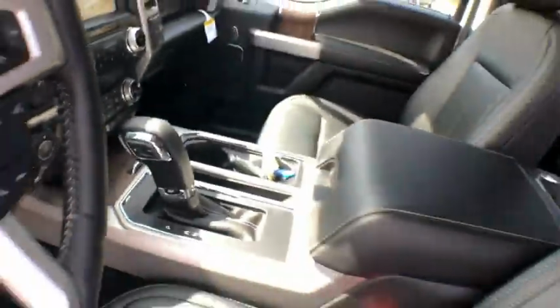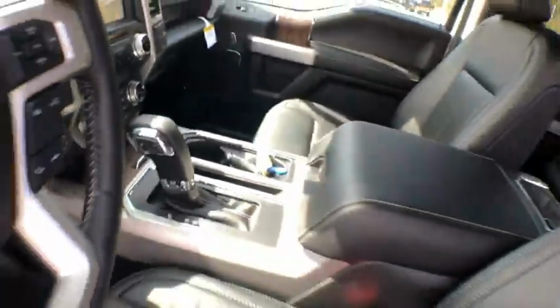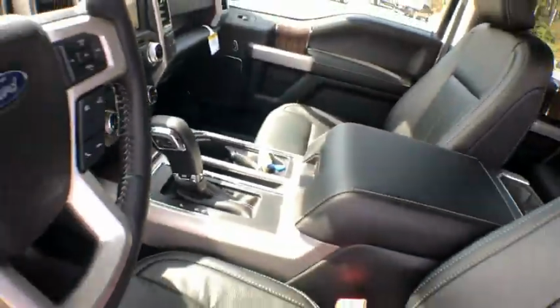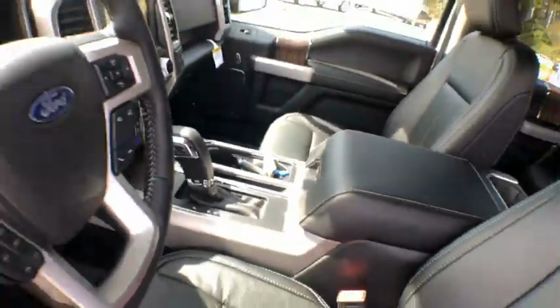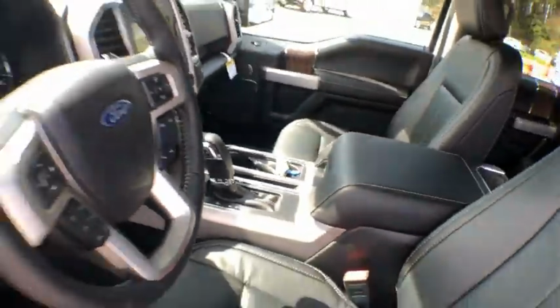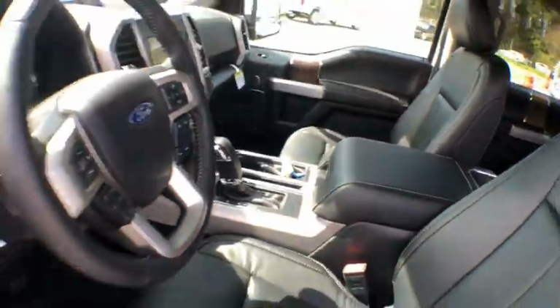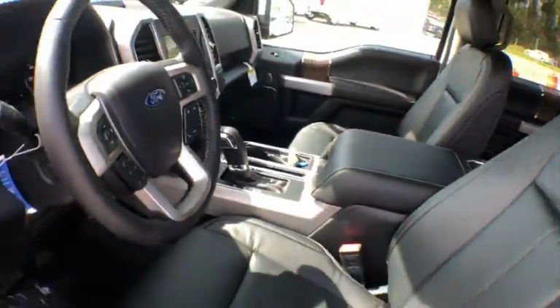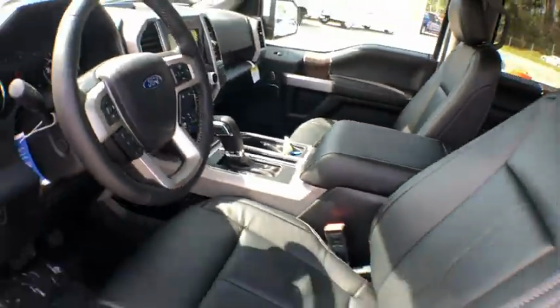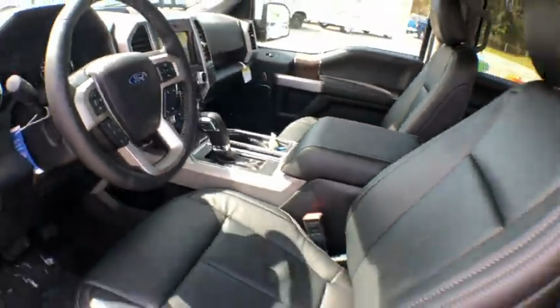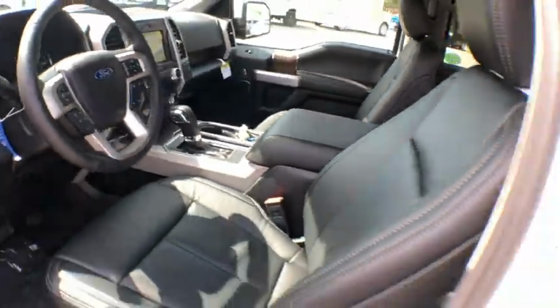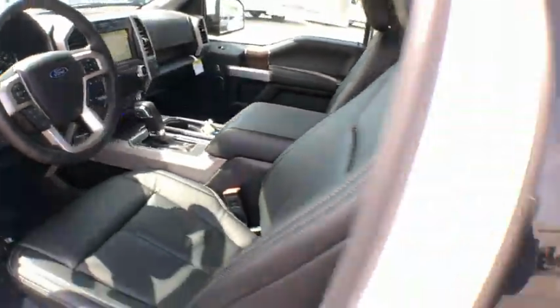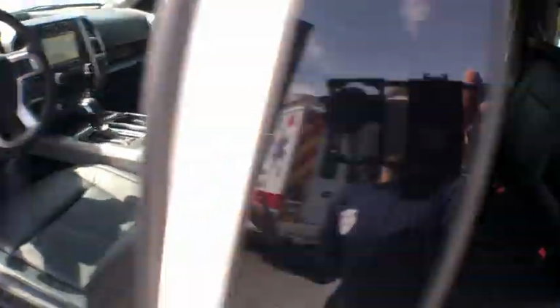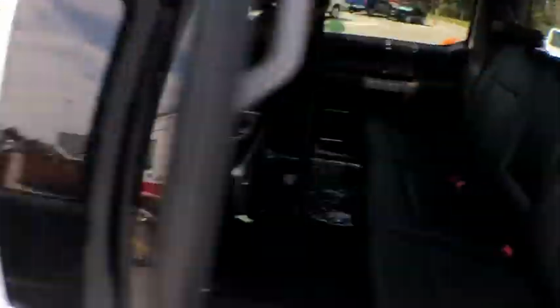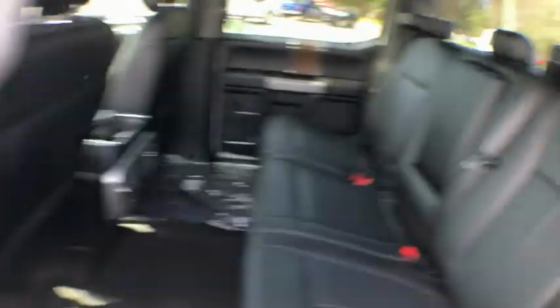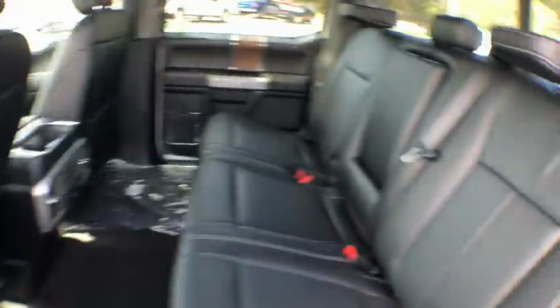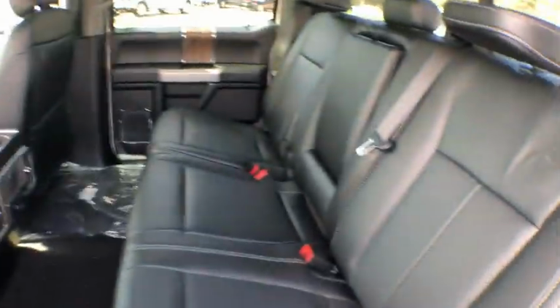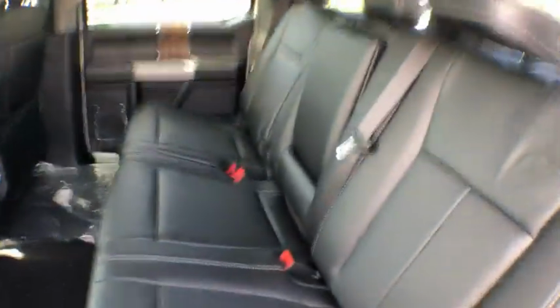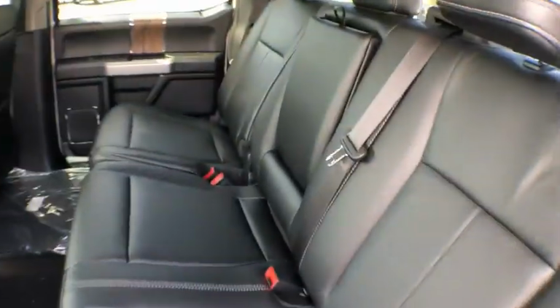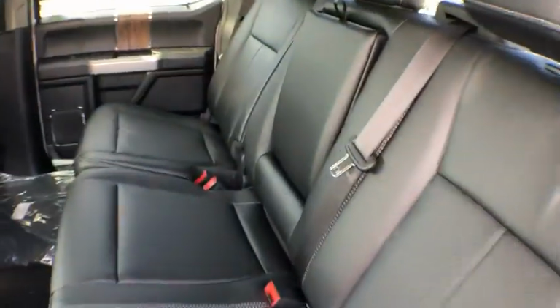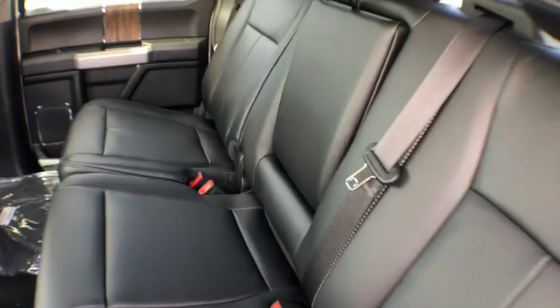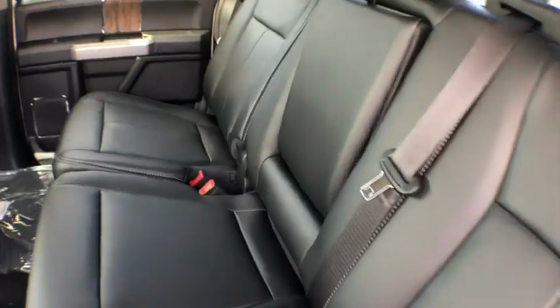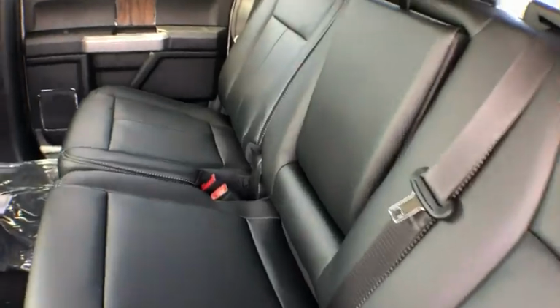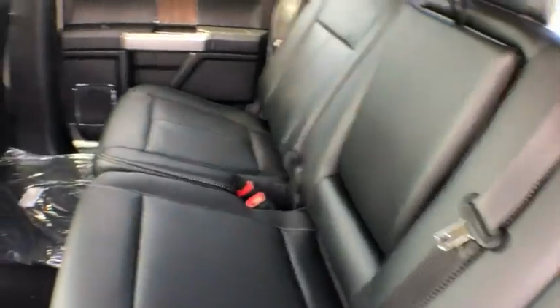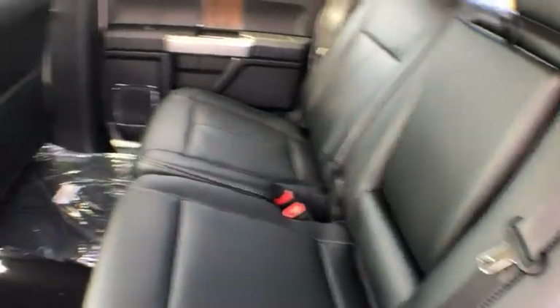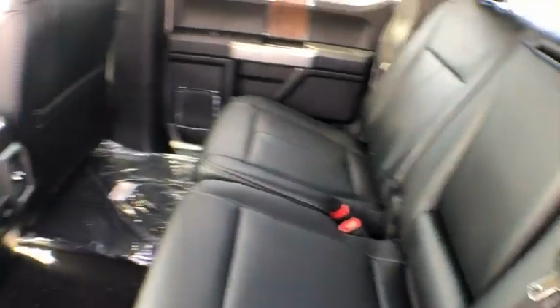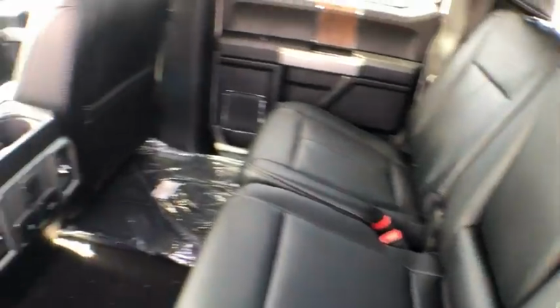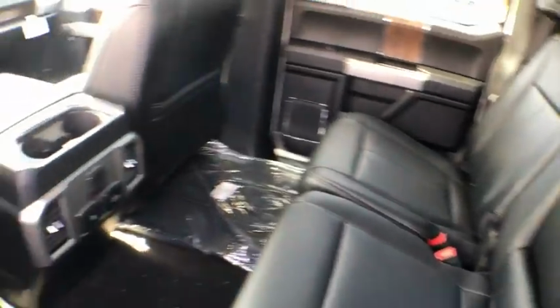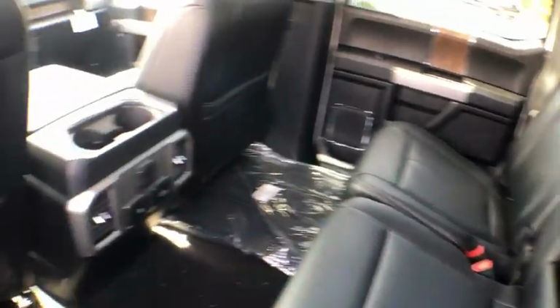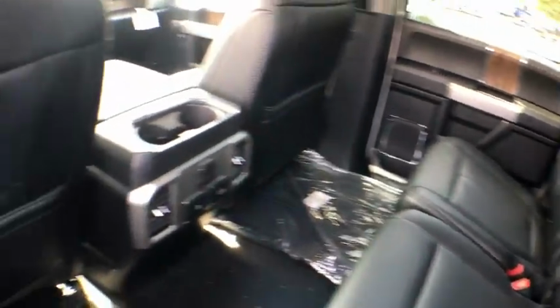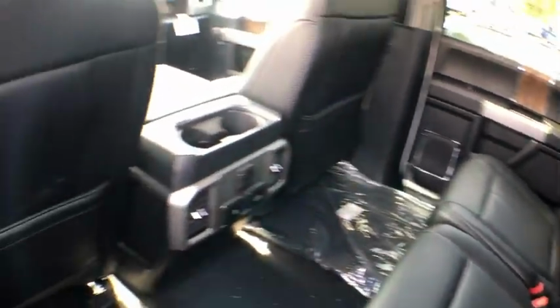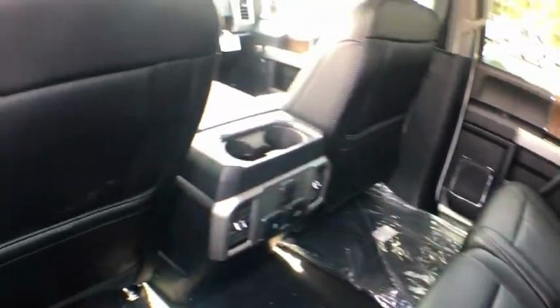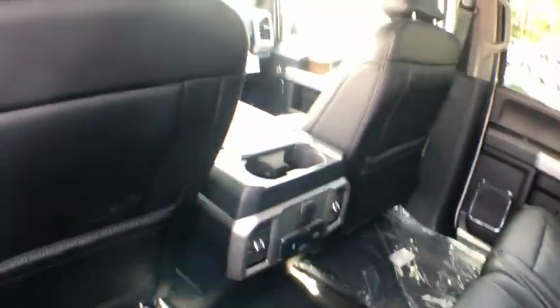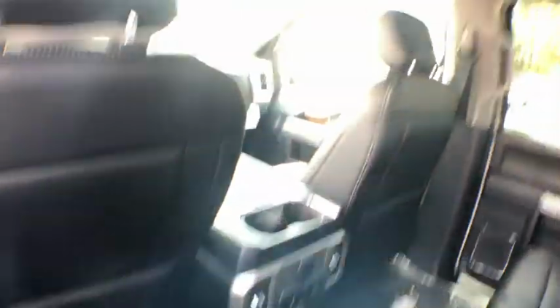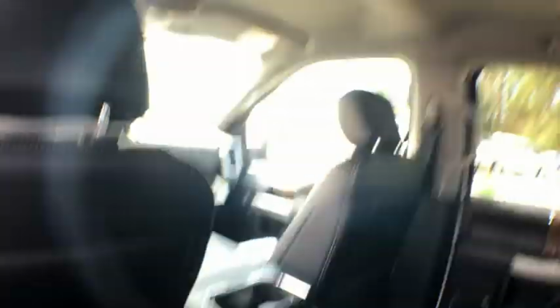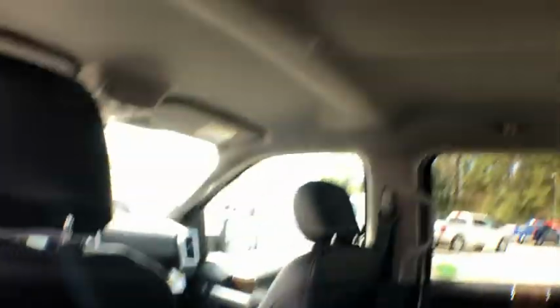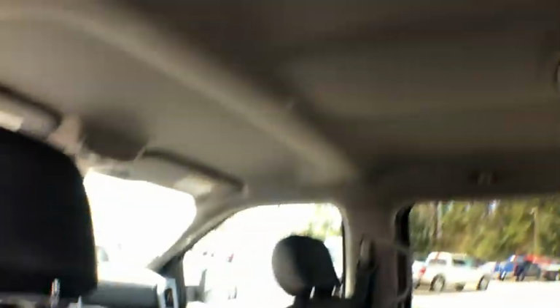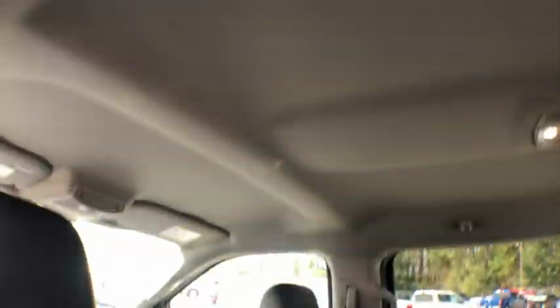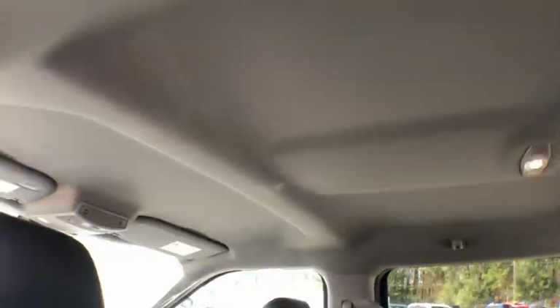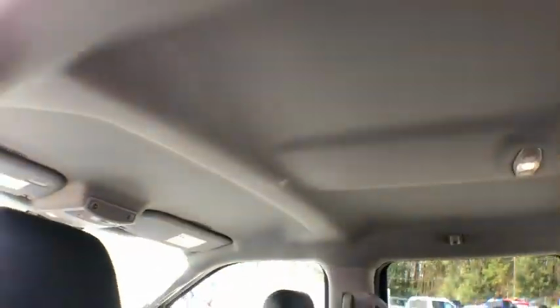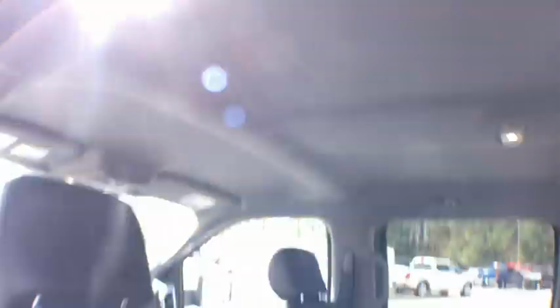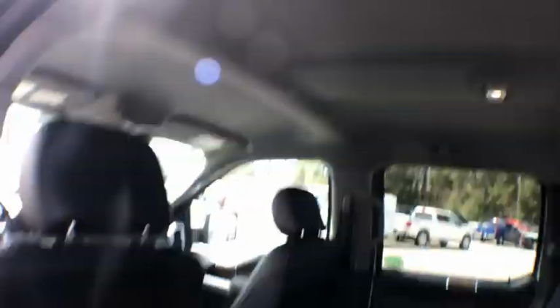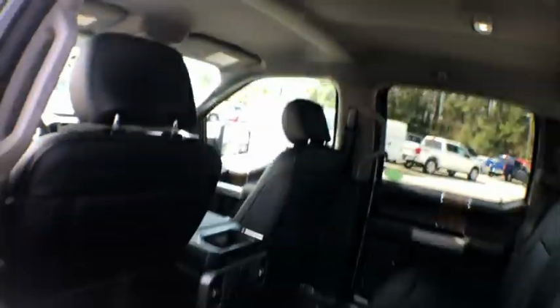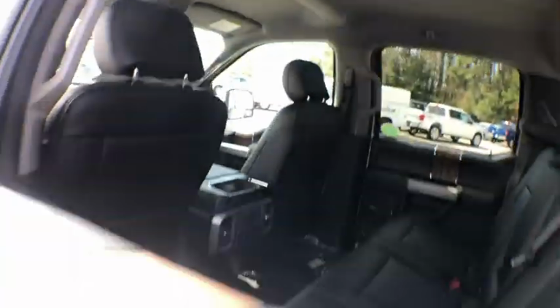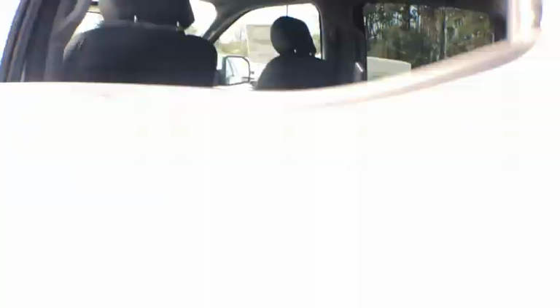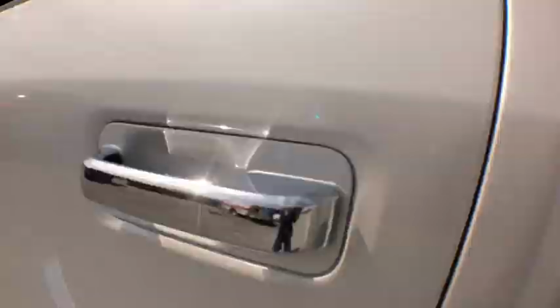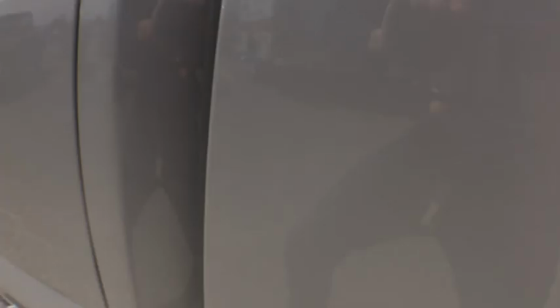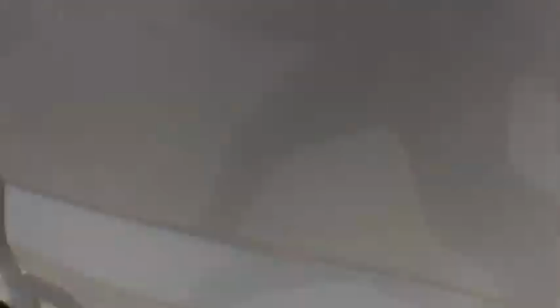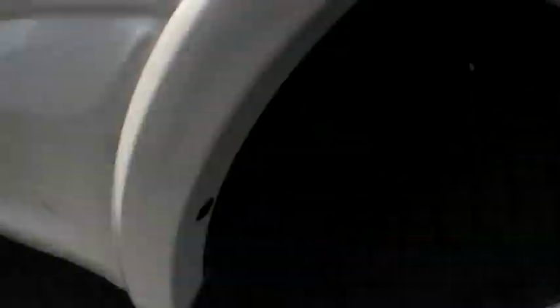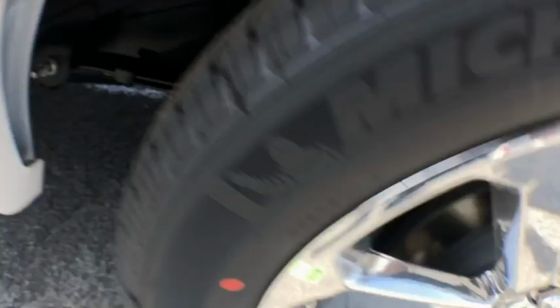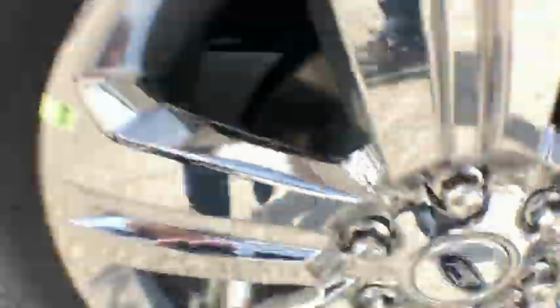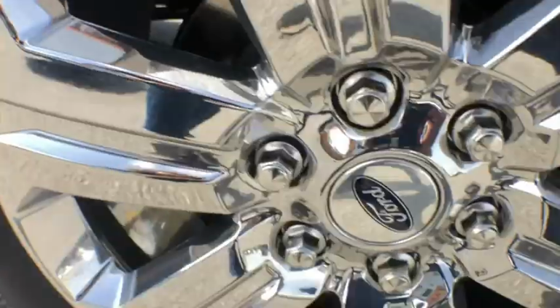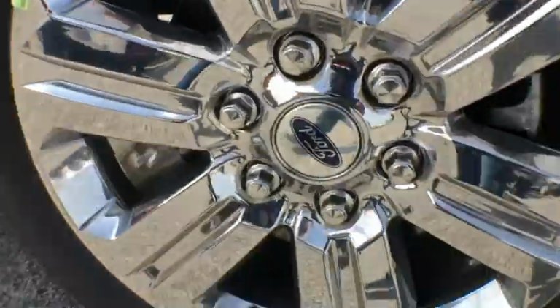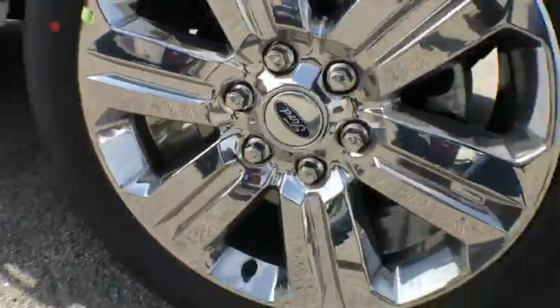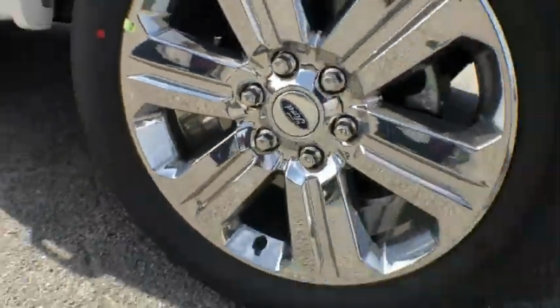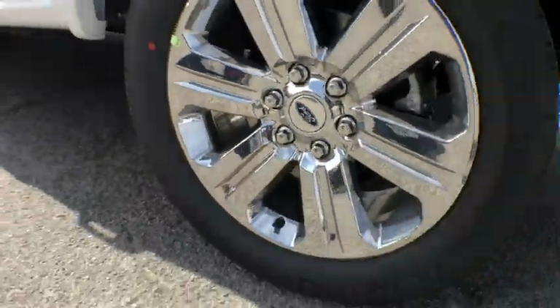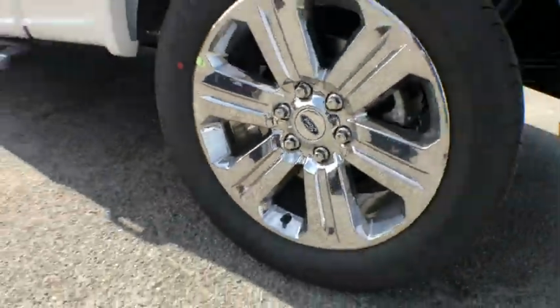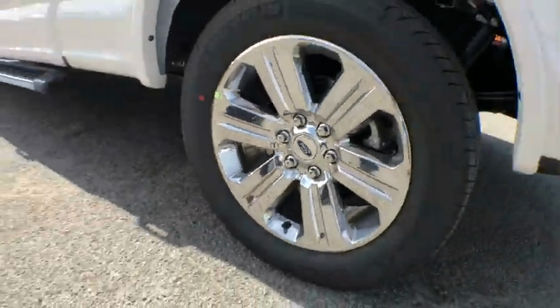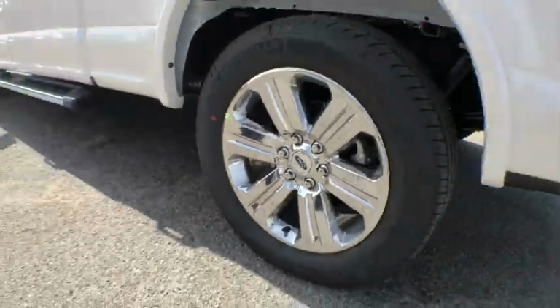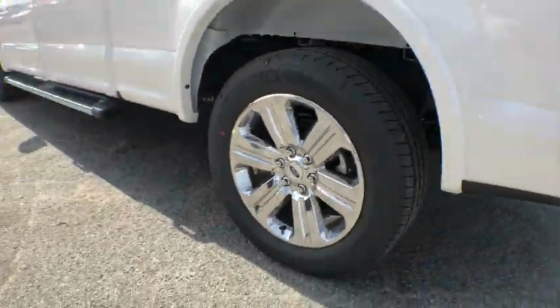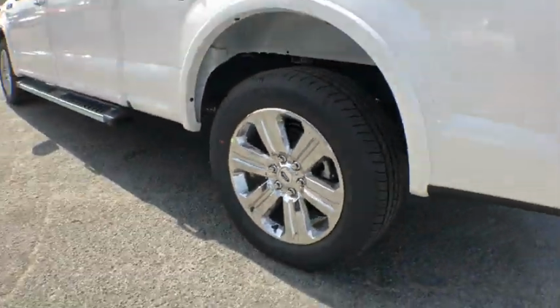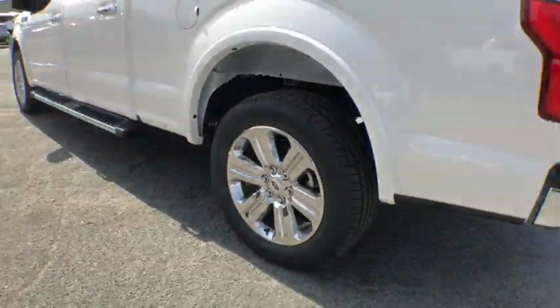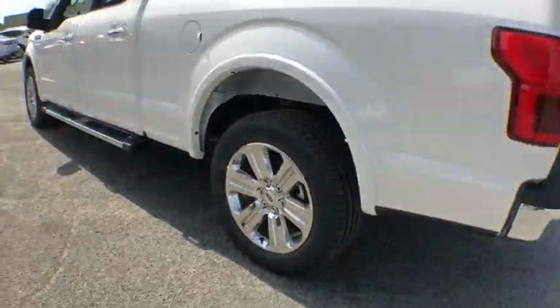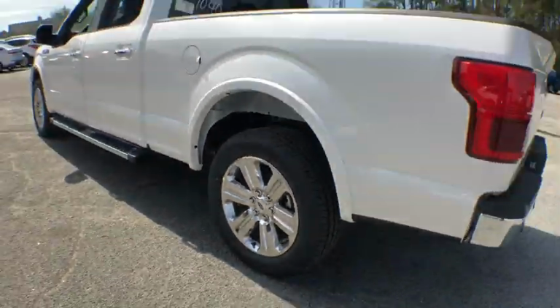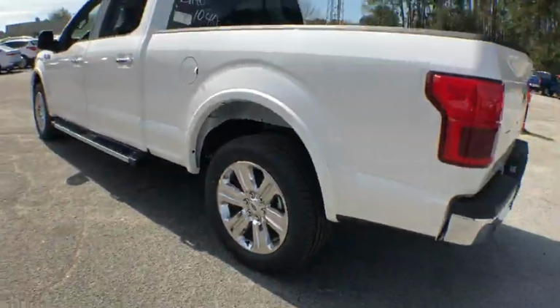Fog lights. Brake assist. Tachometer. Panic alarm. This beauty will even make your house keys jealous. Drive it today.